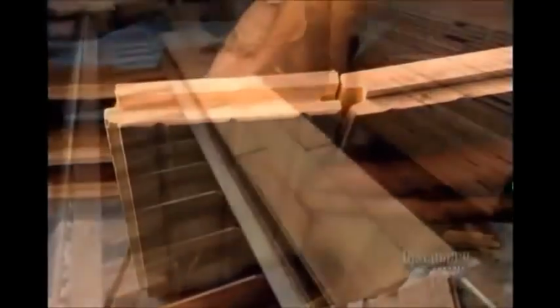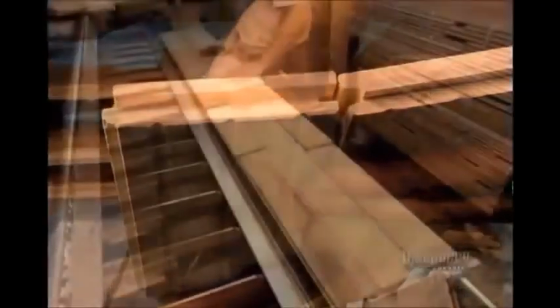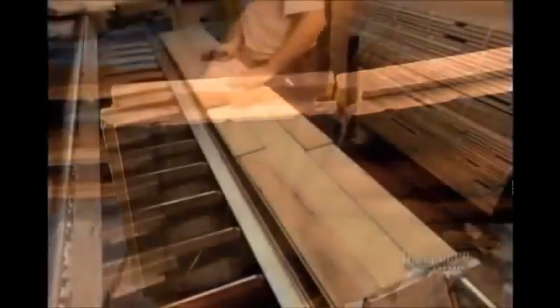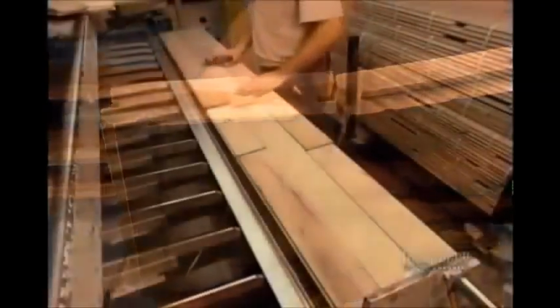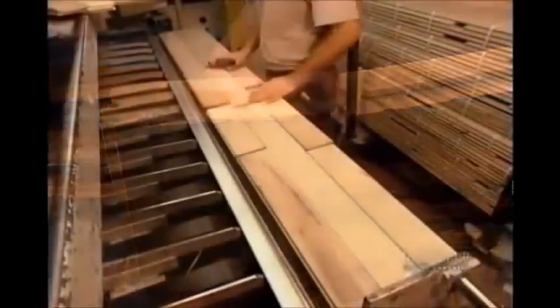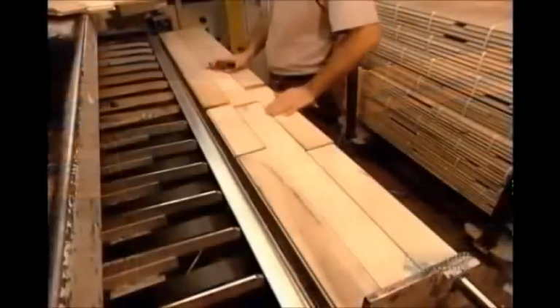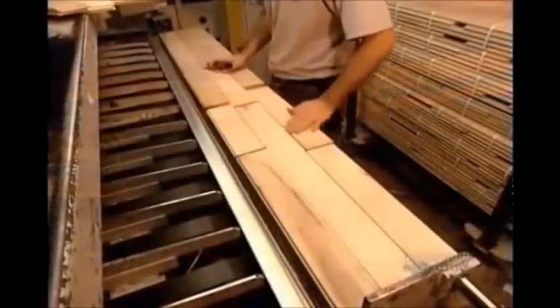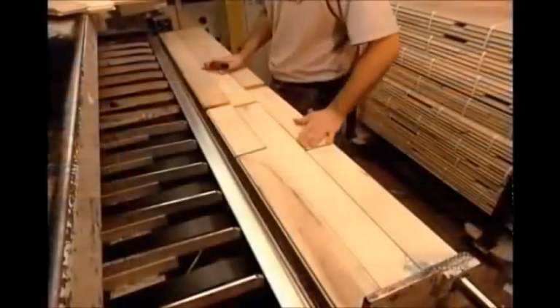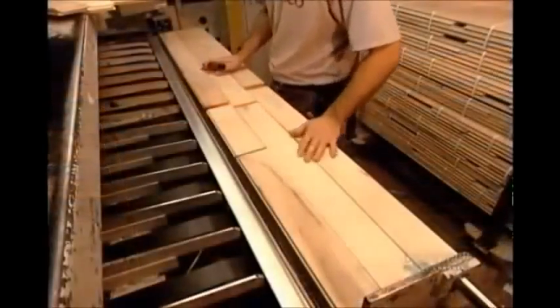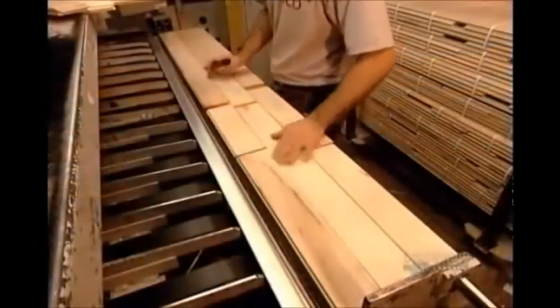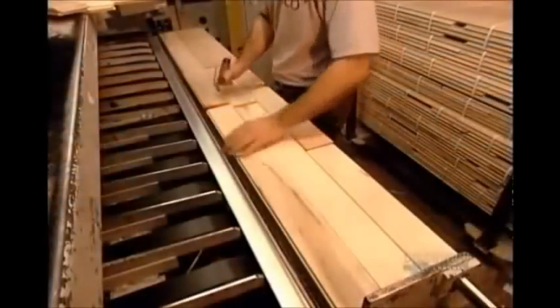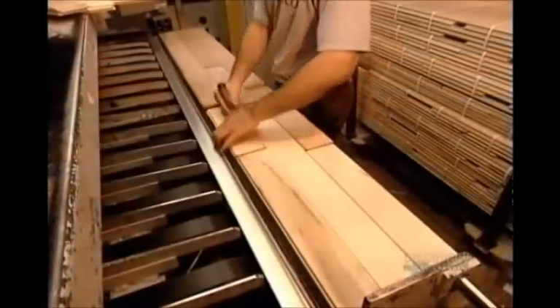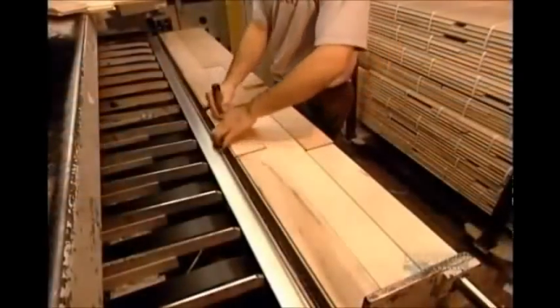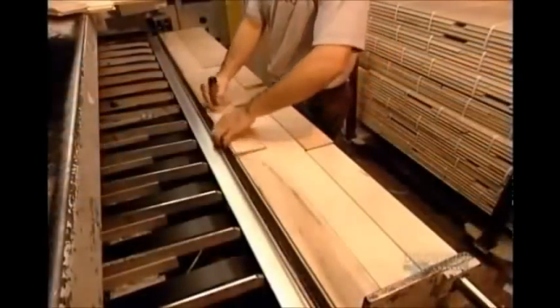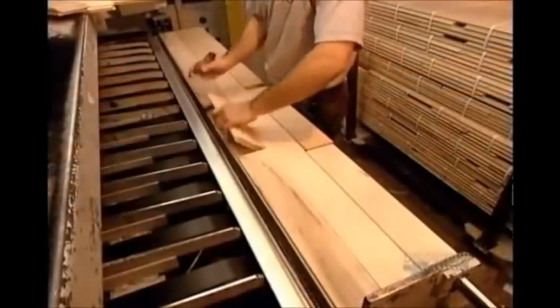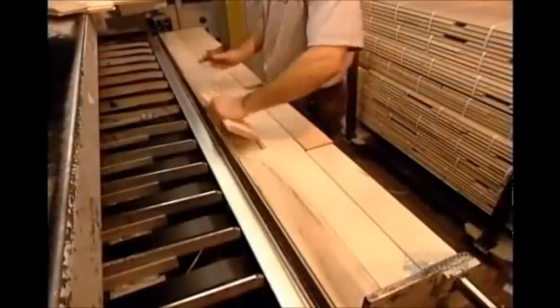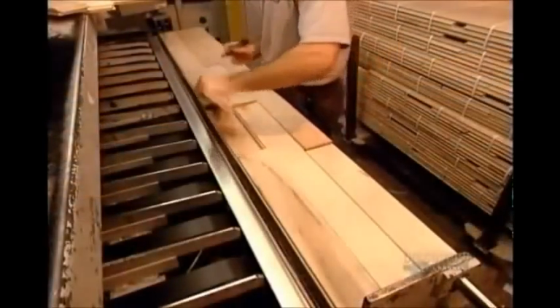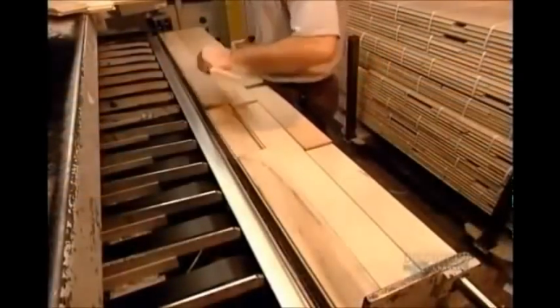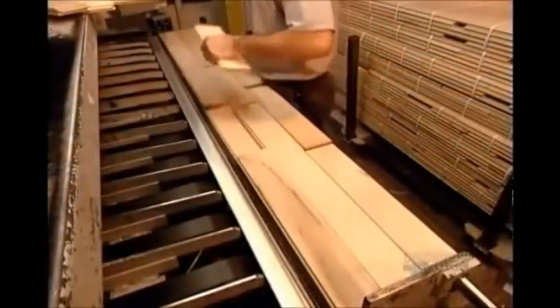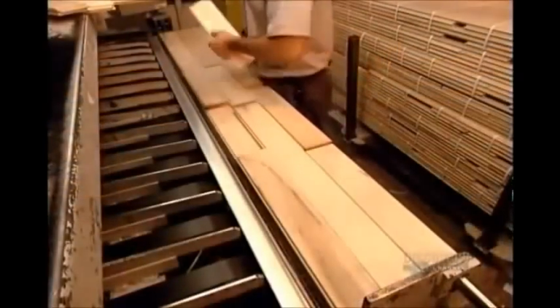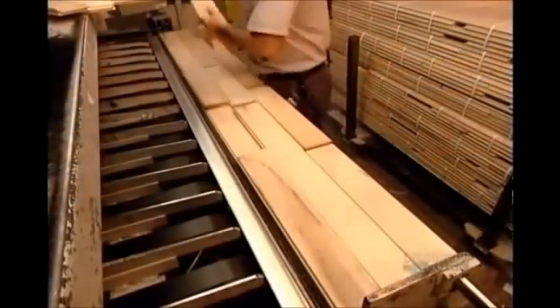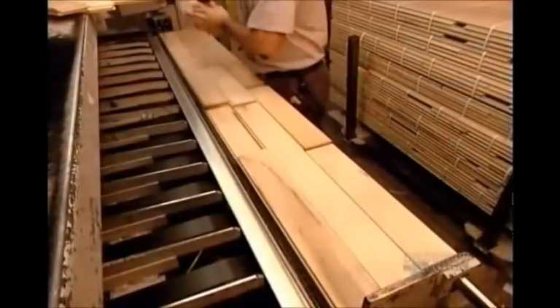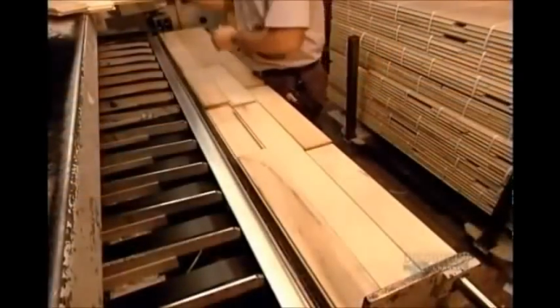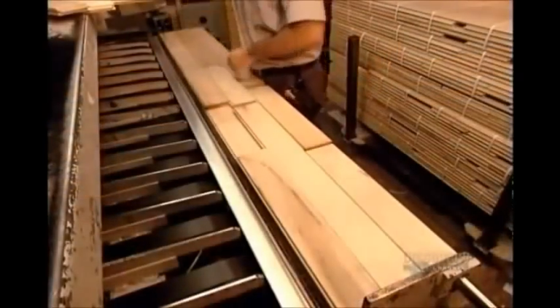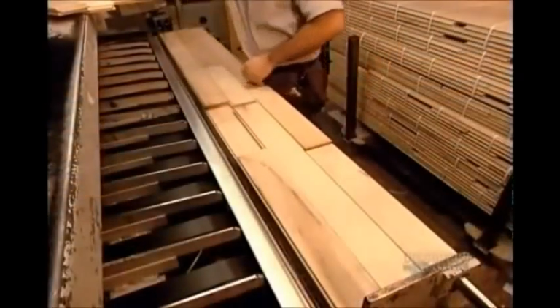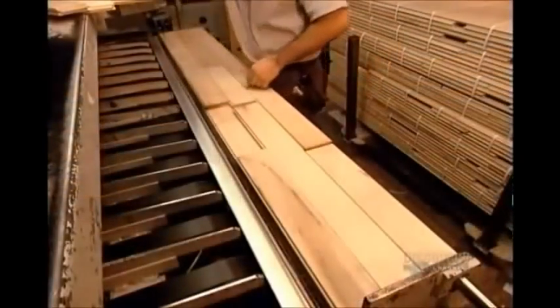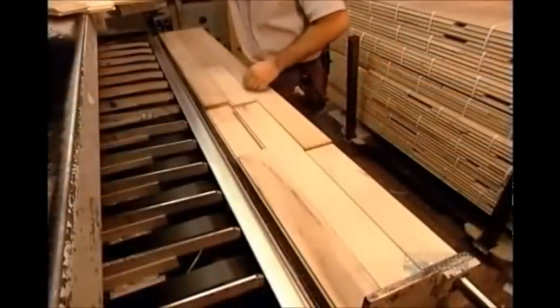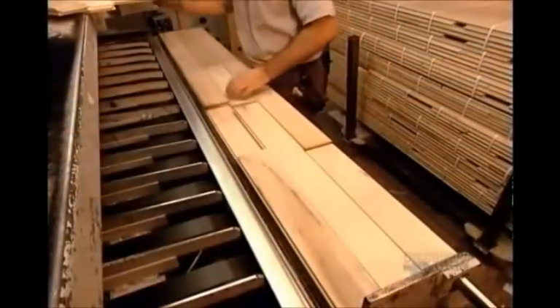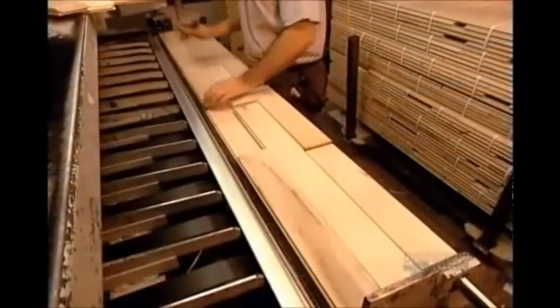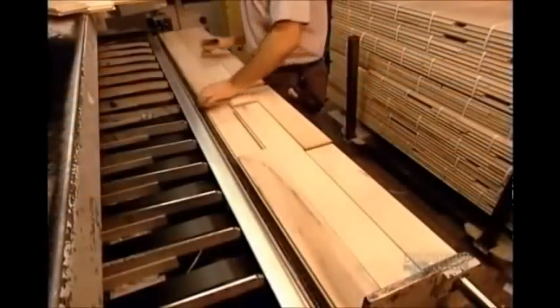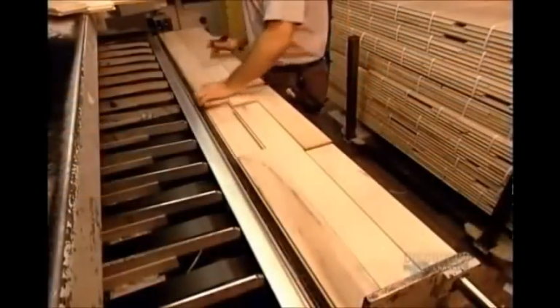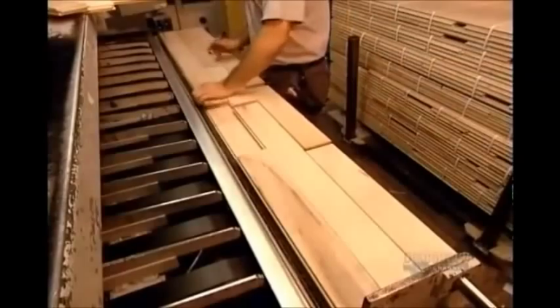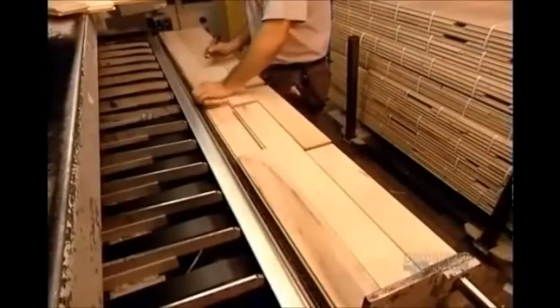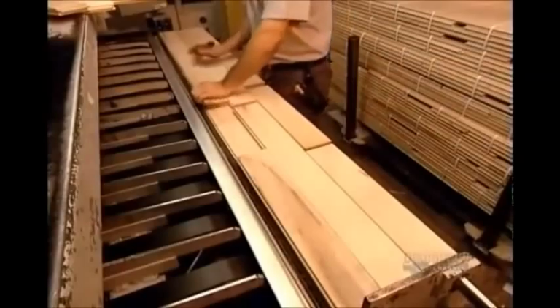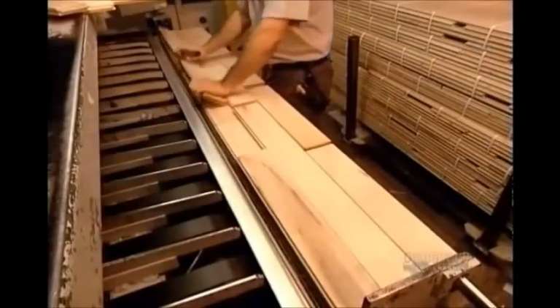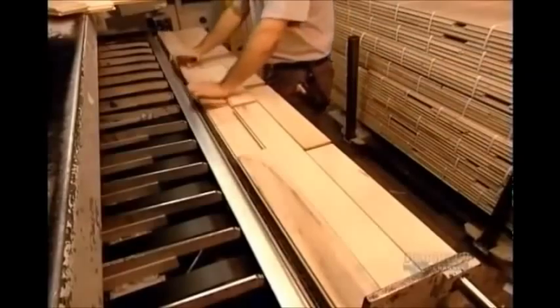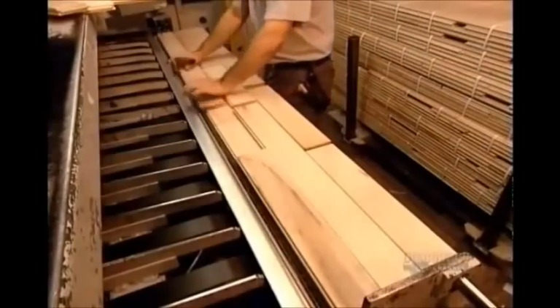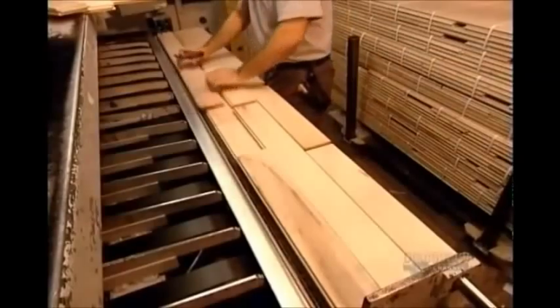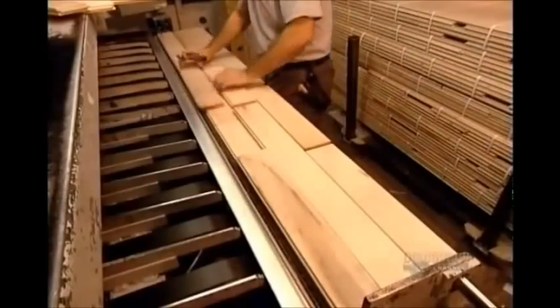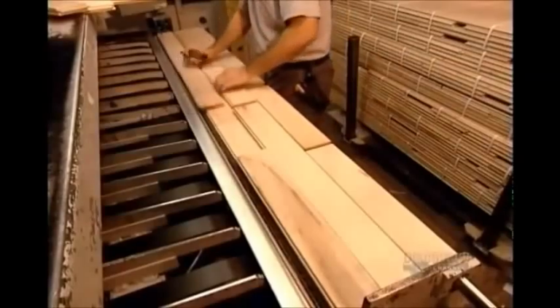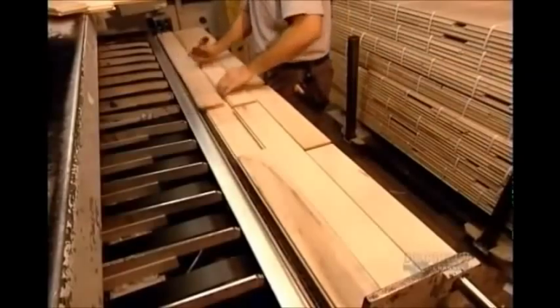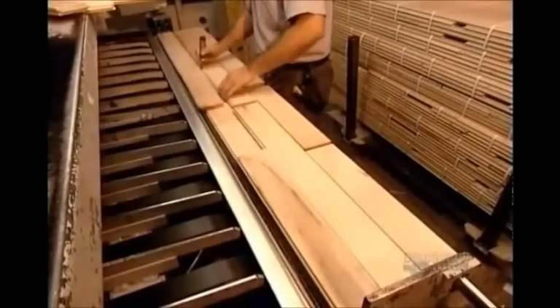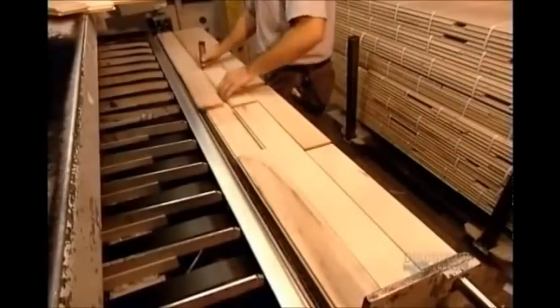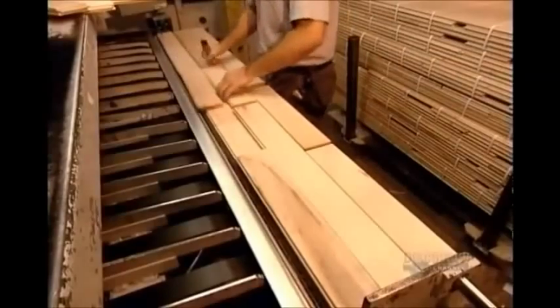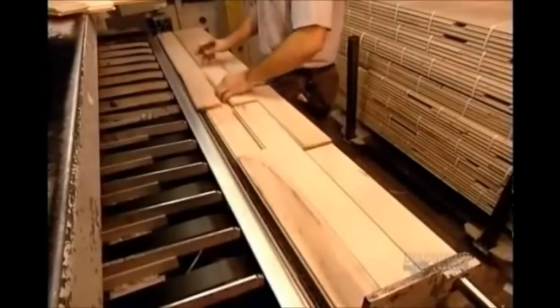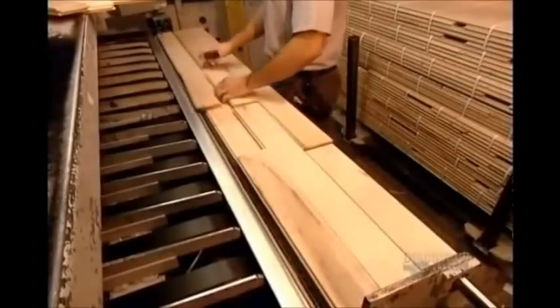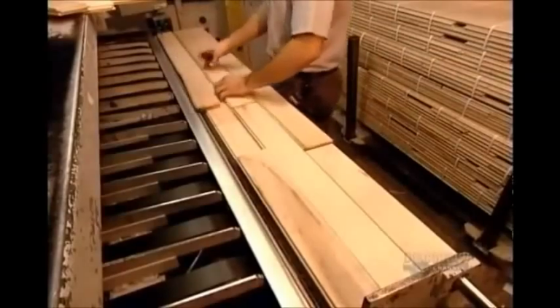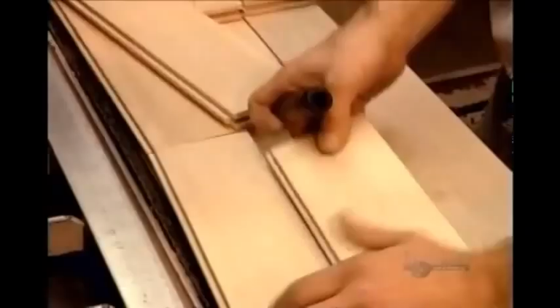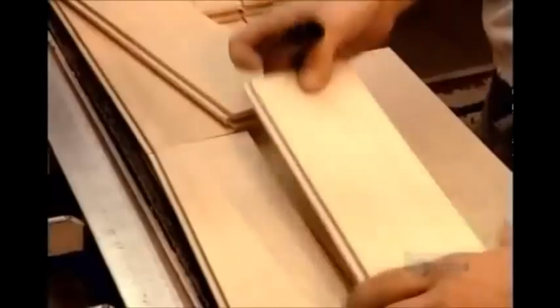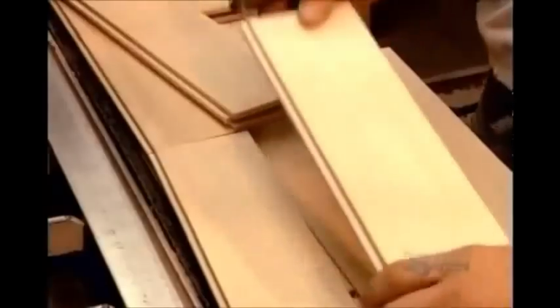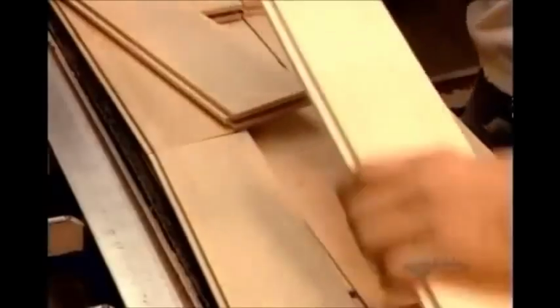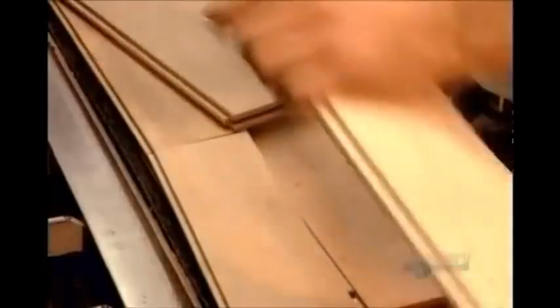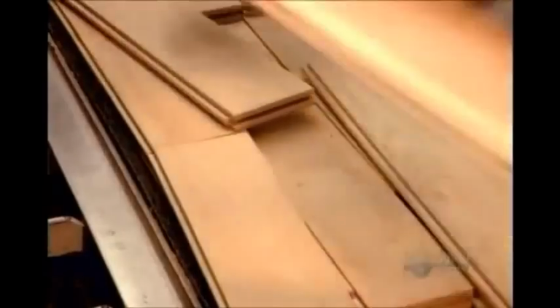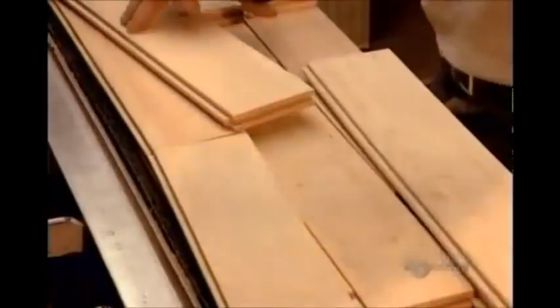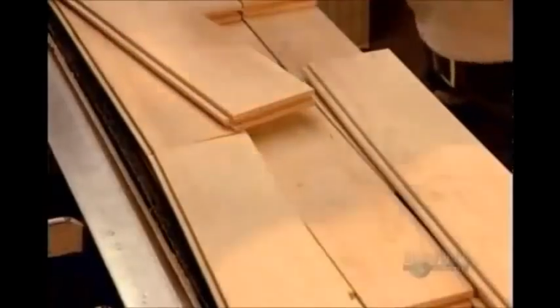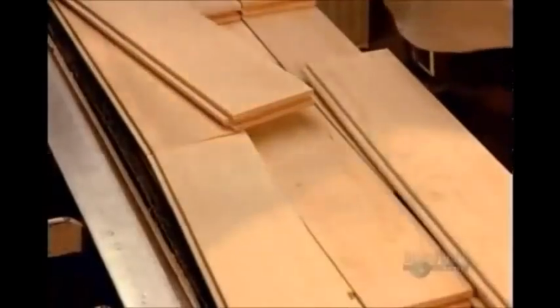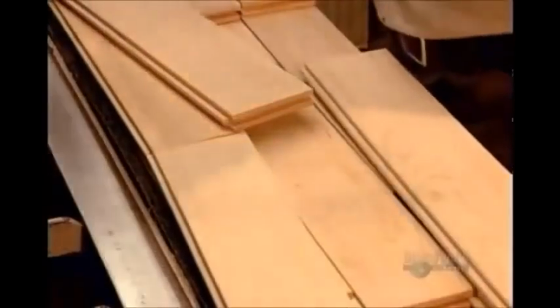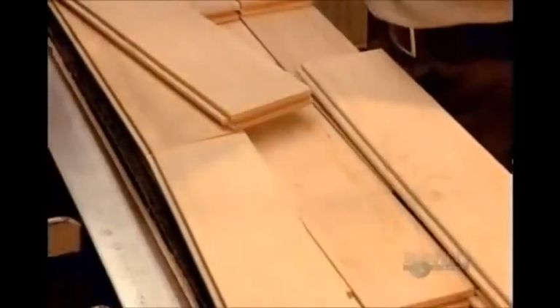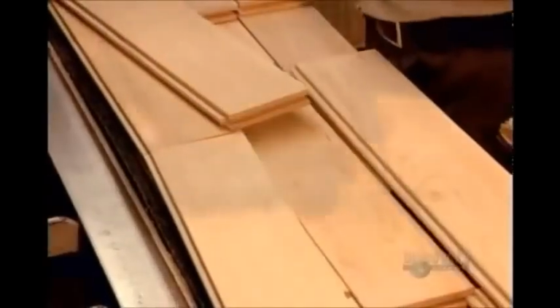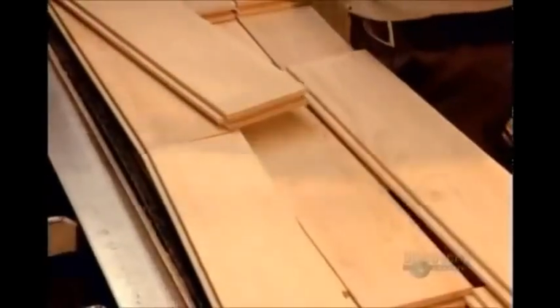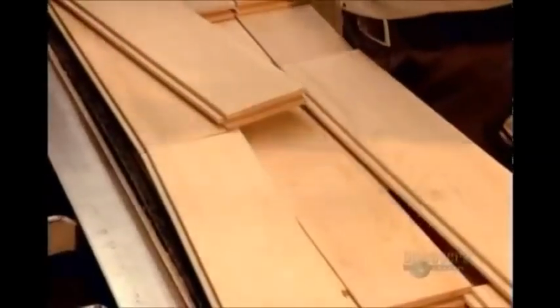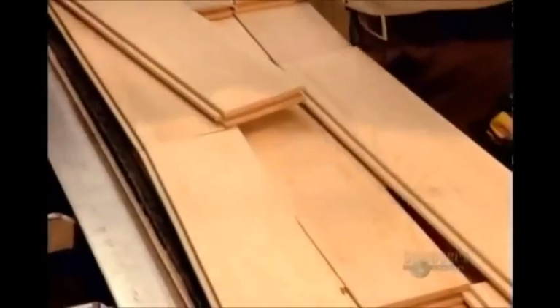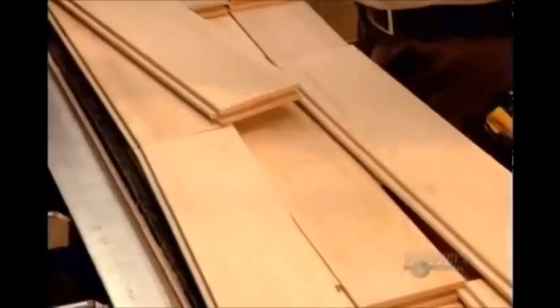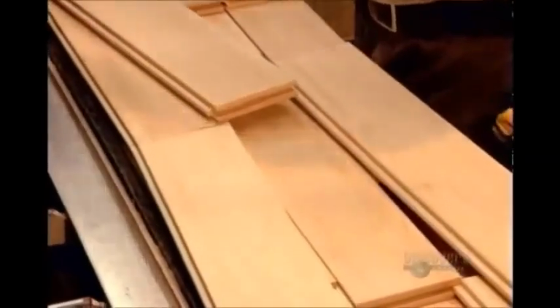Workers check once again for faults, then, assessing quality and colour, sort each piece by grade.